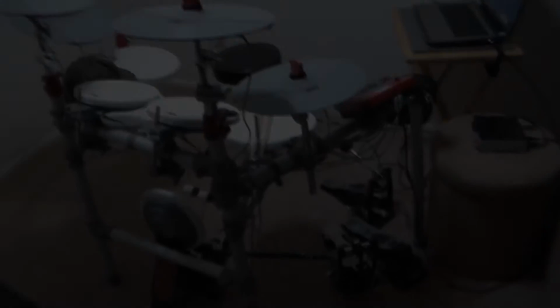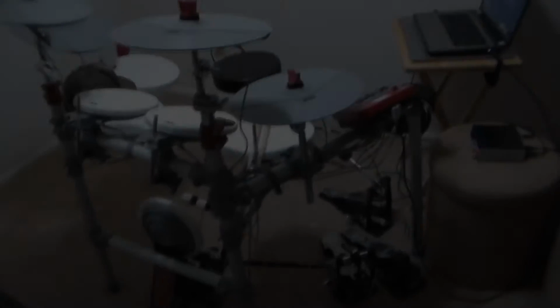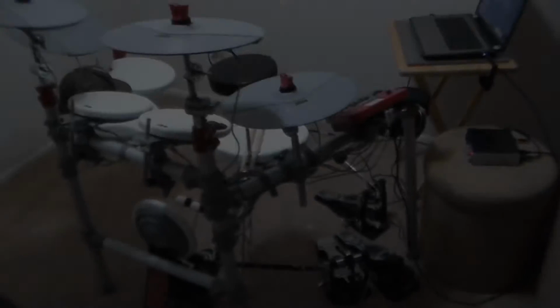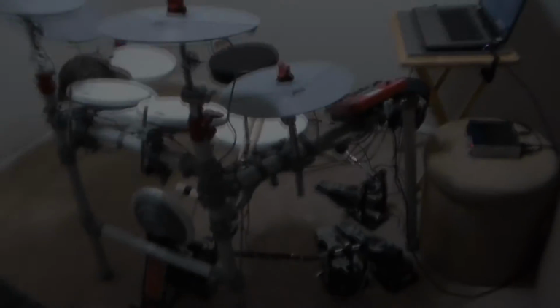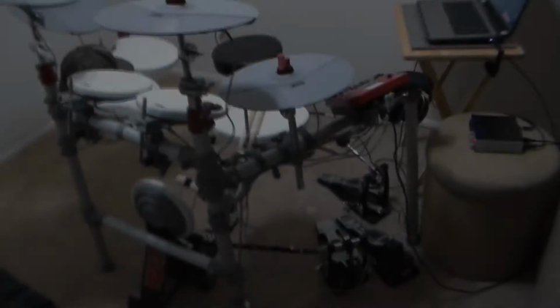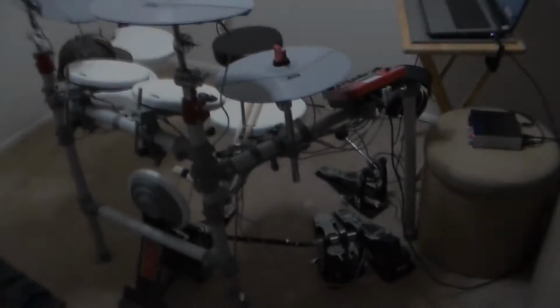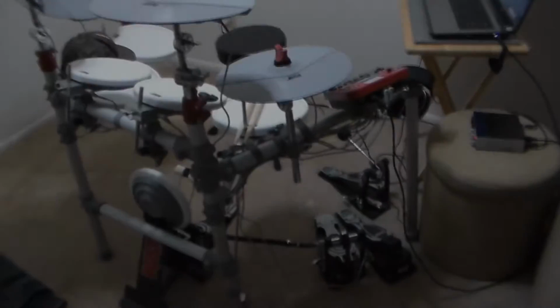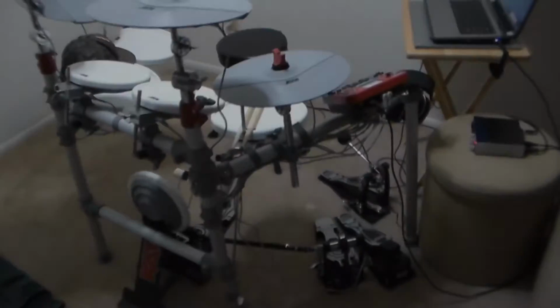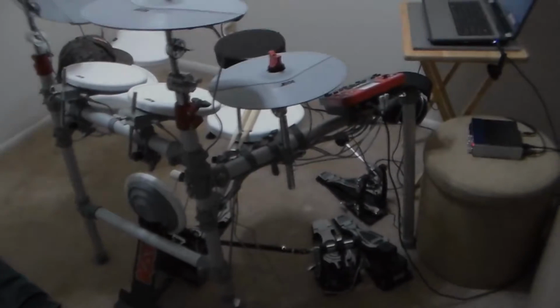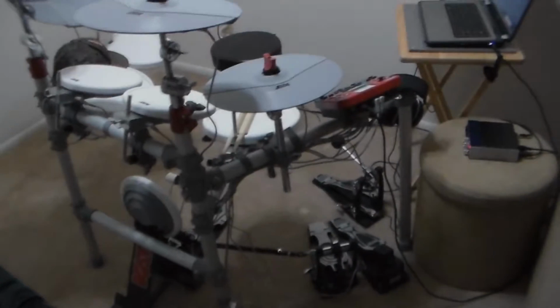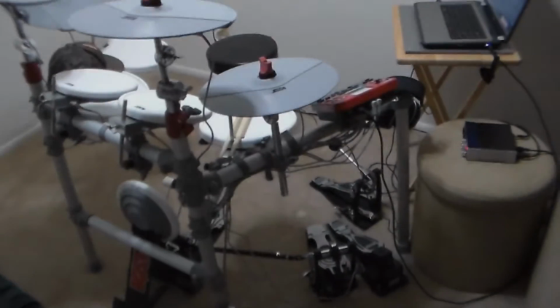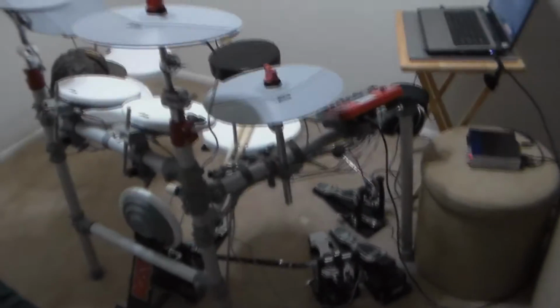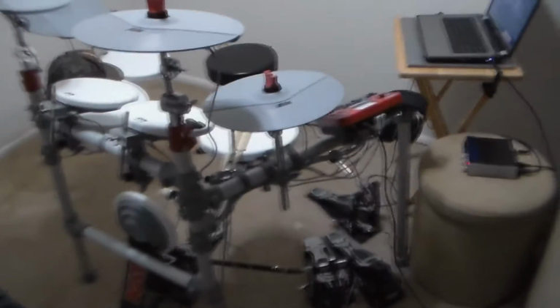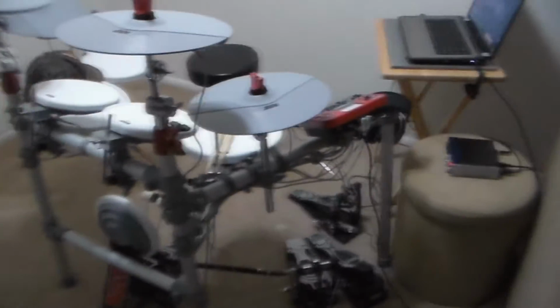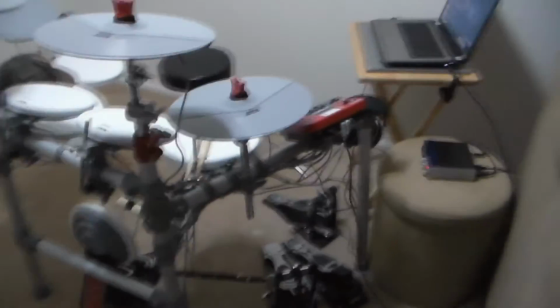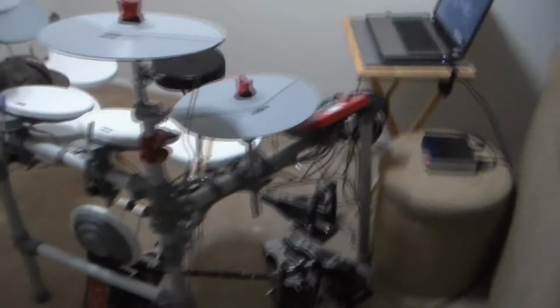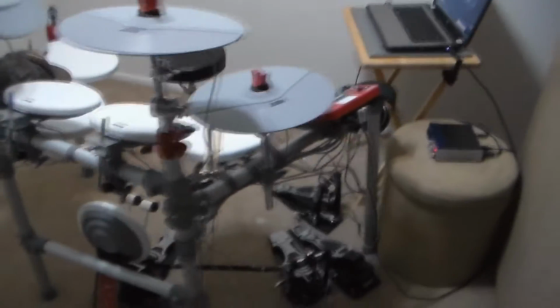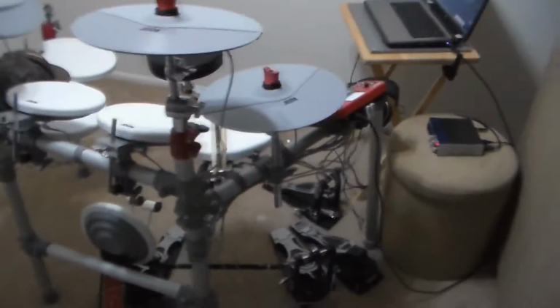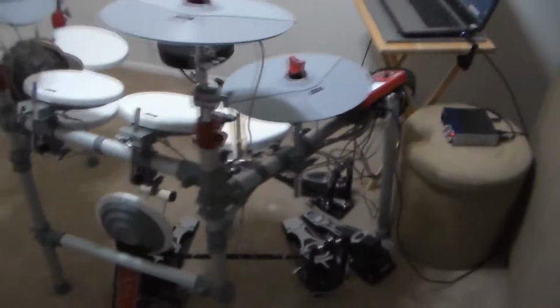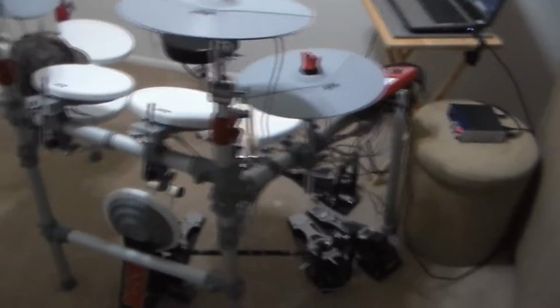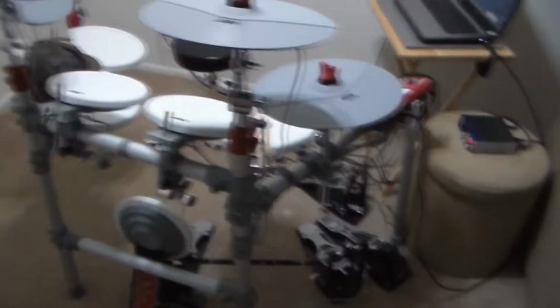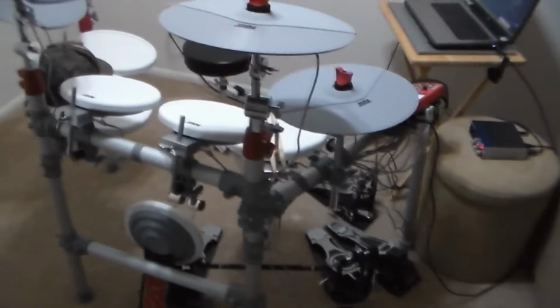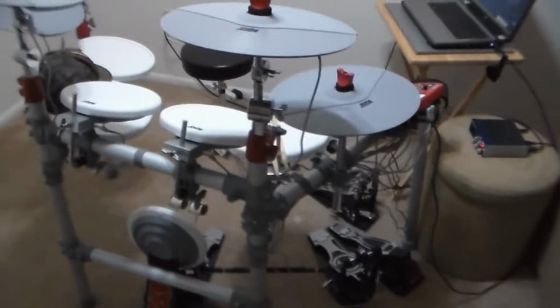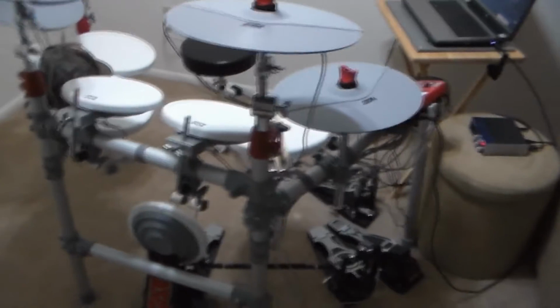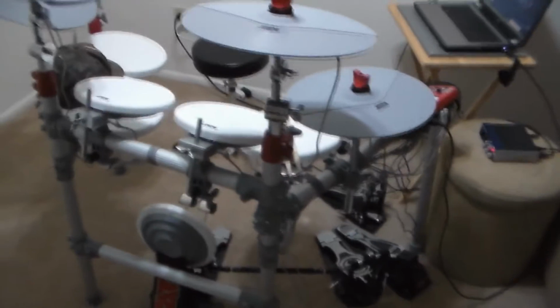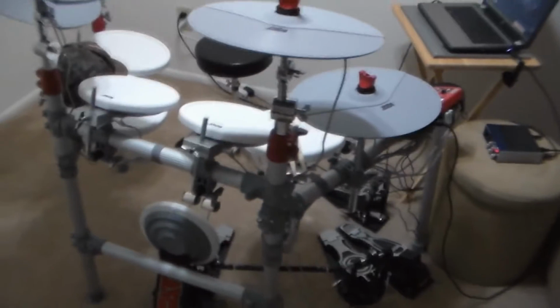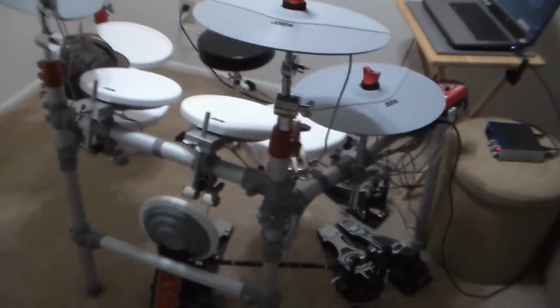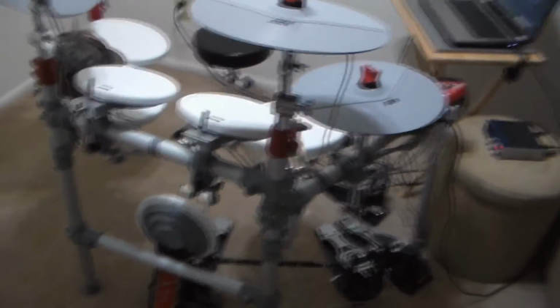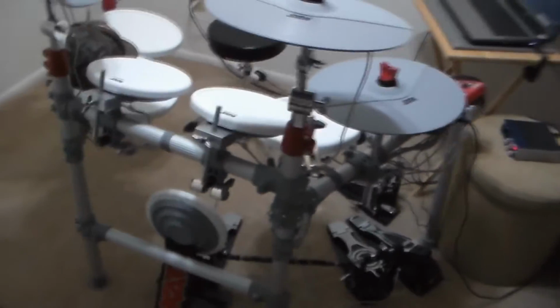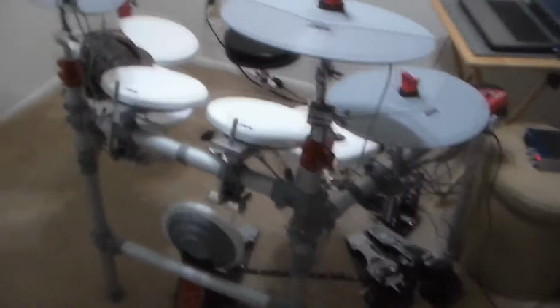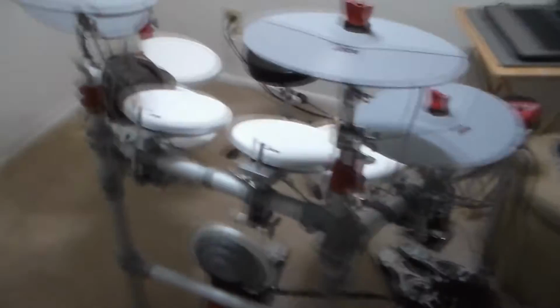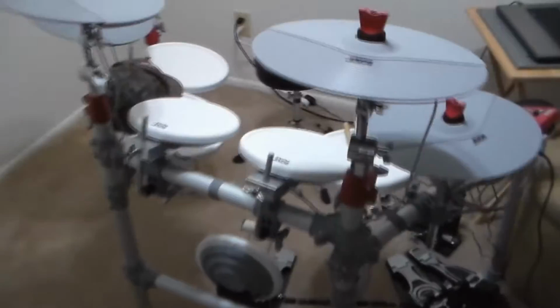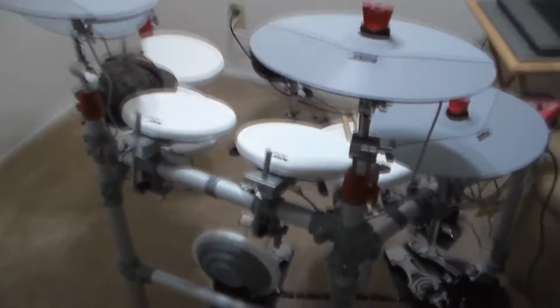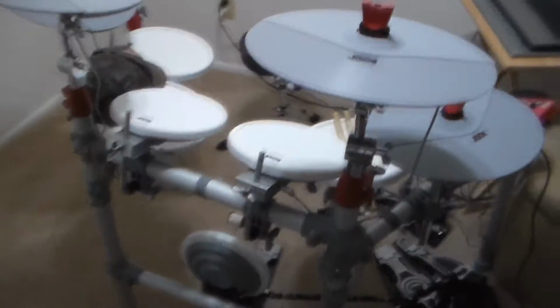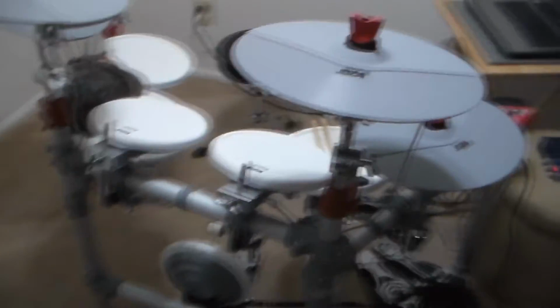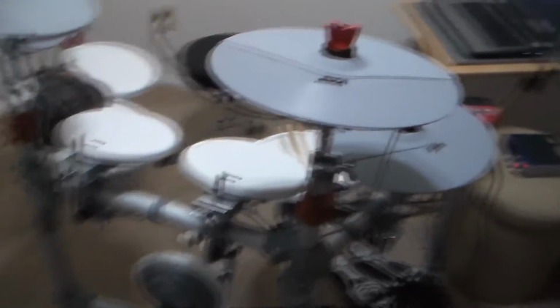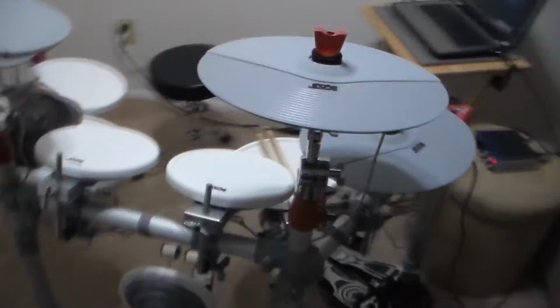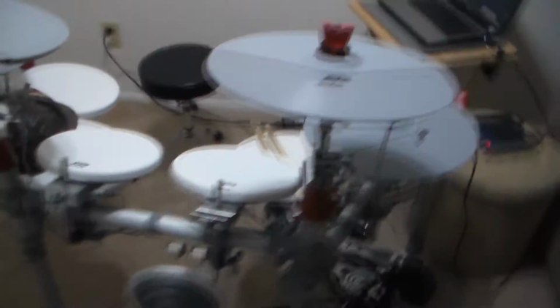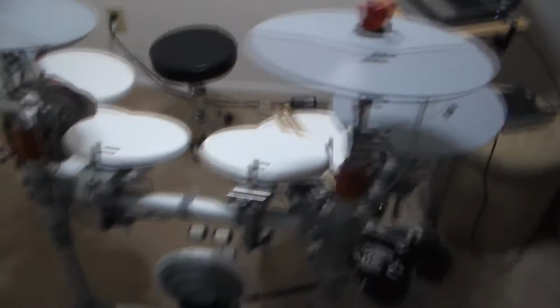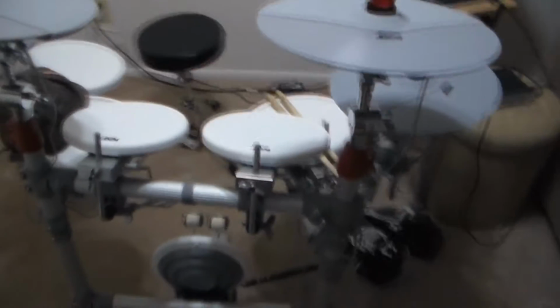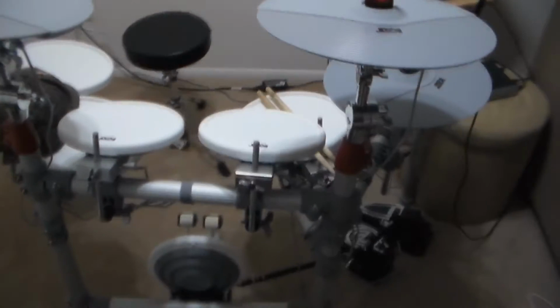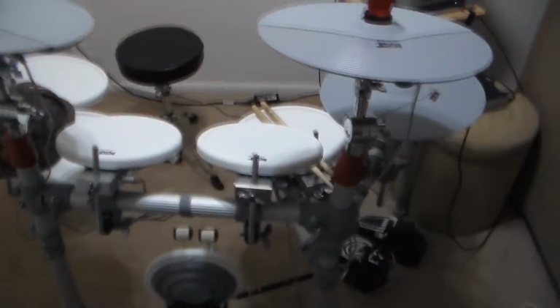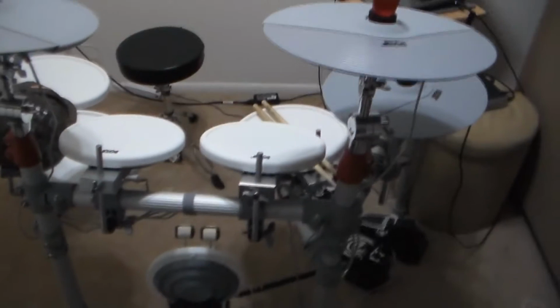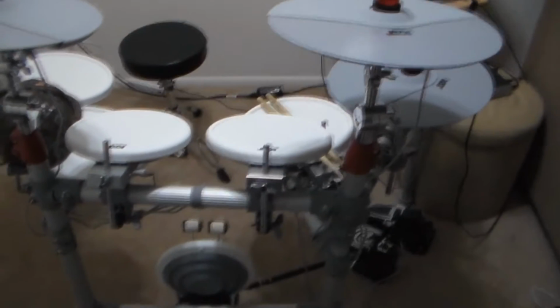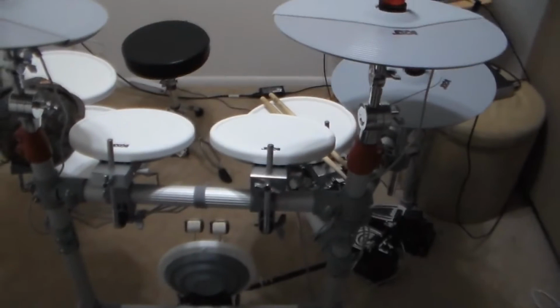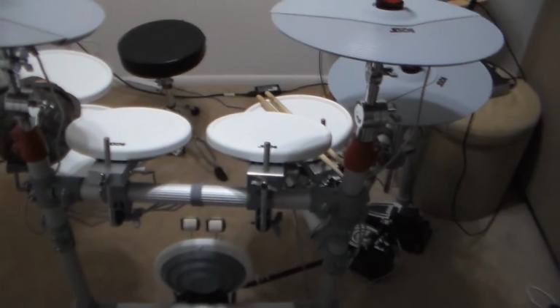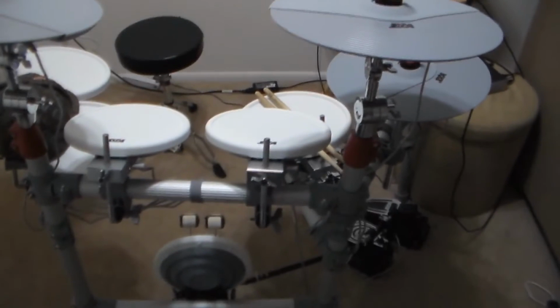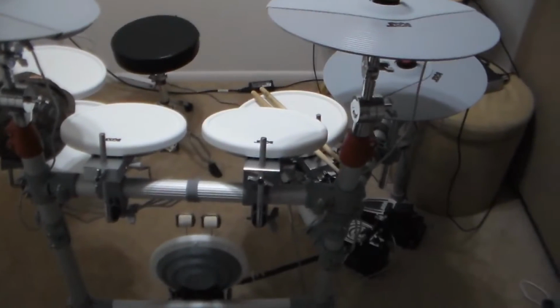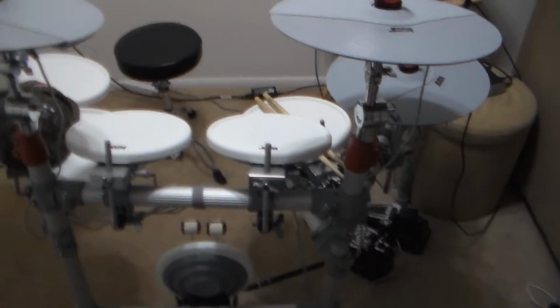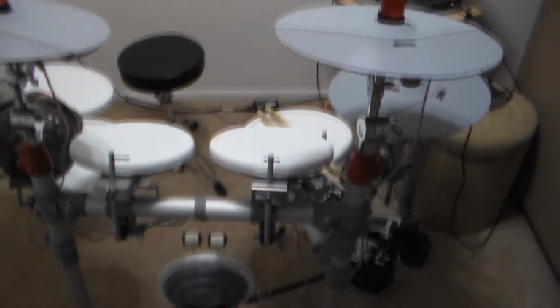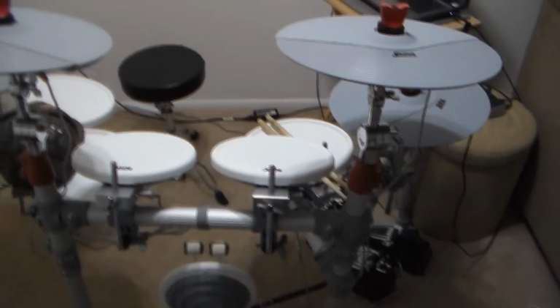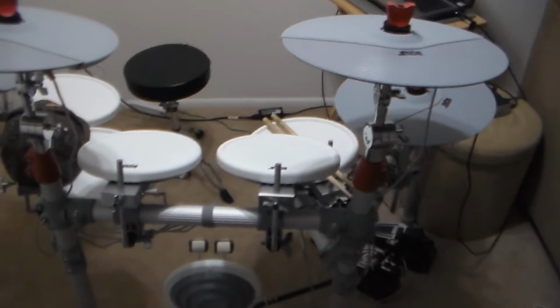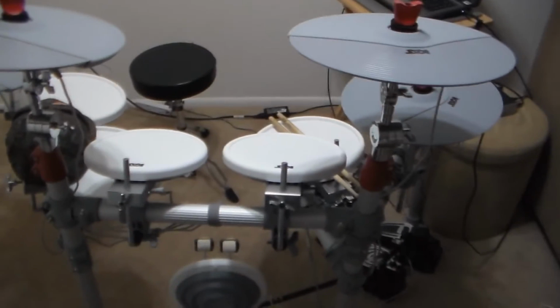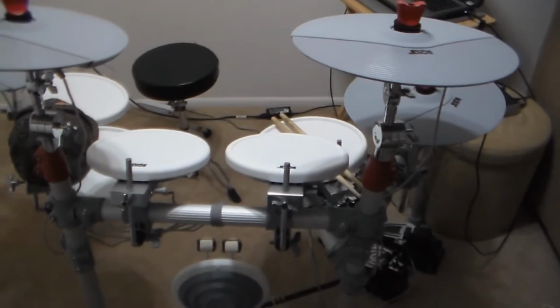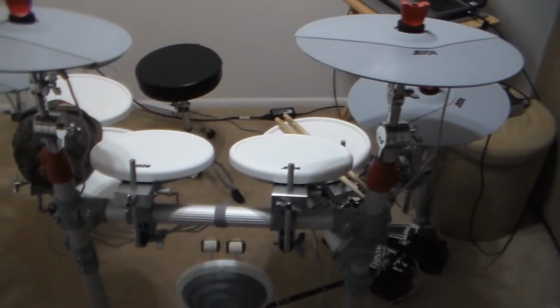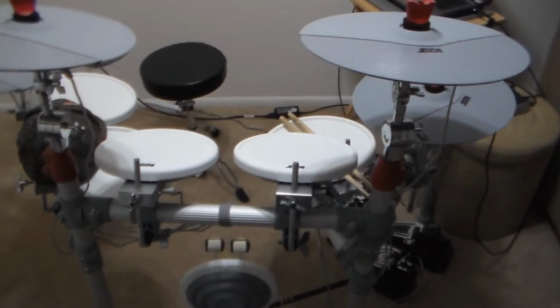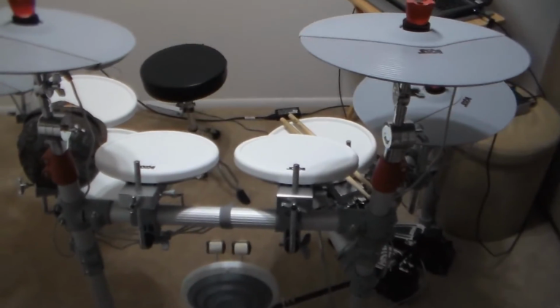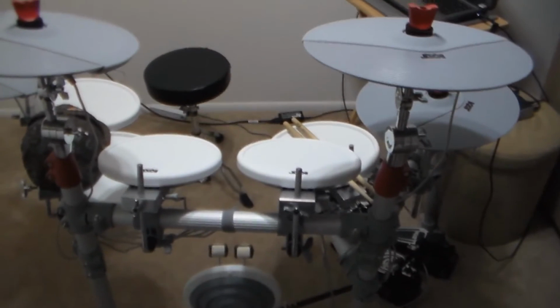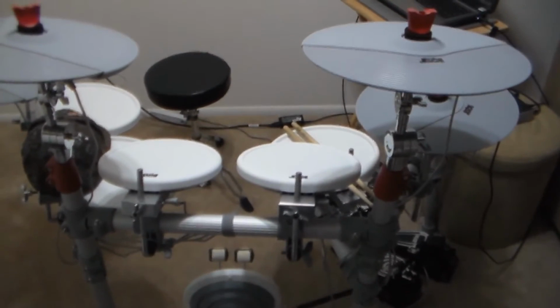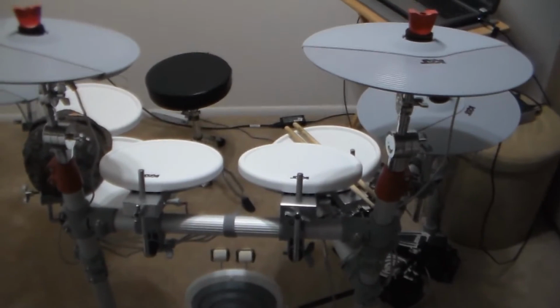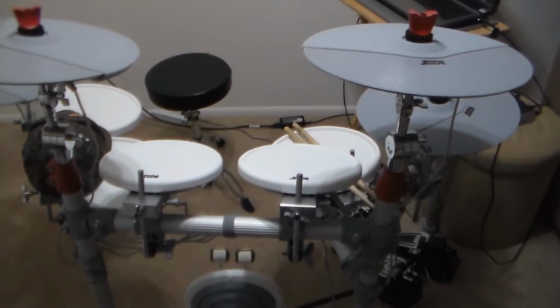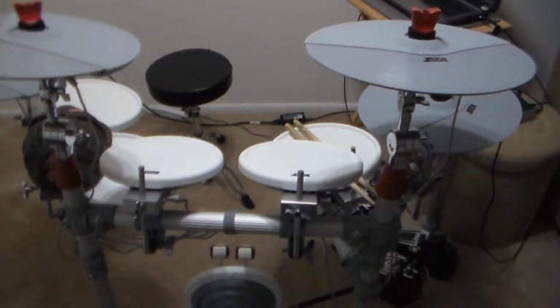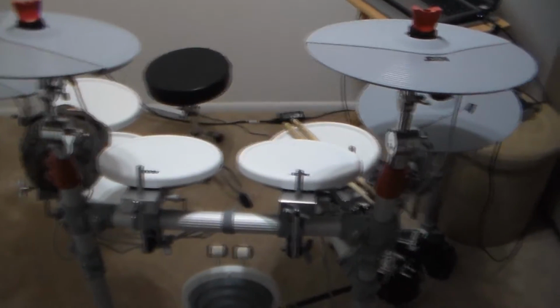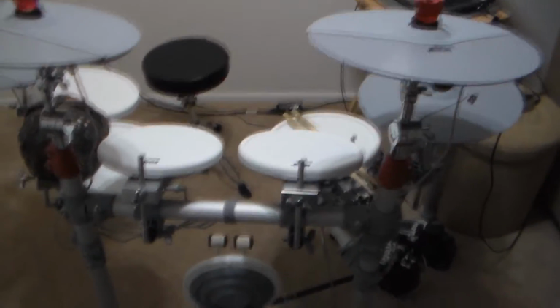Hey, what's up guys? I'm just going to make a quick video going over the gear I use.